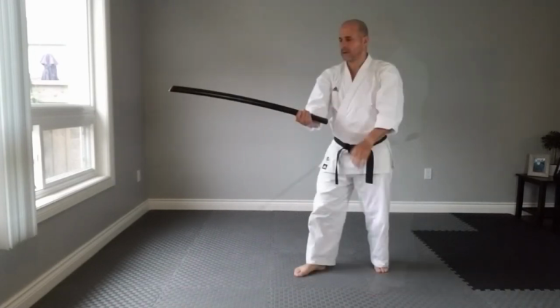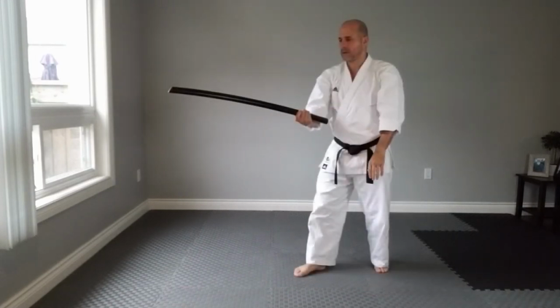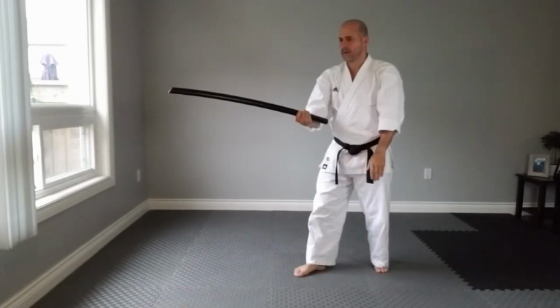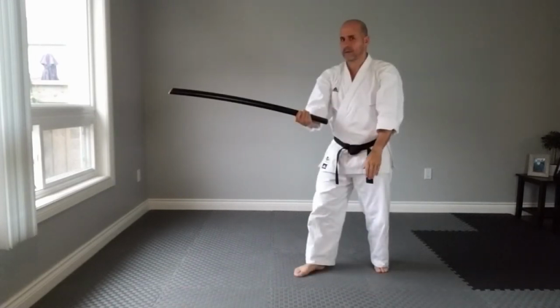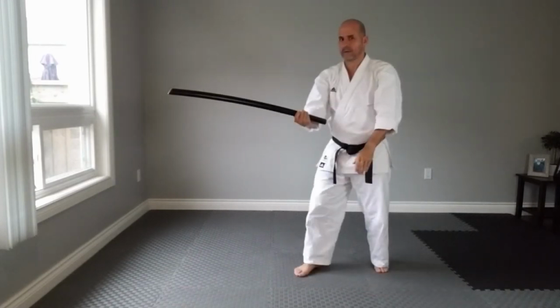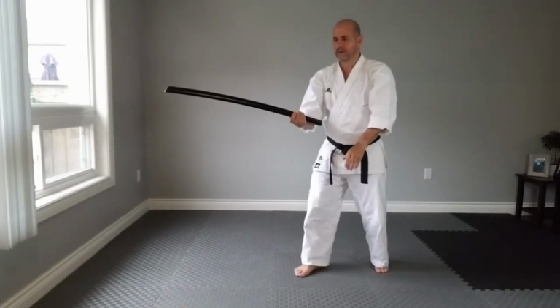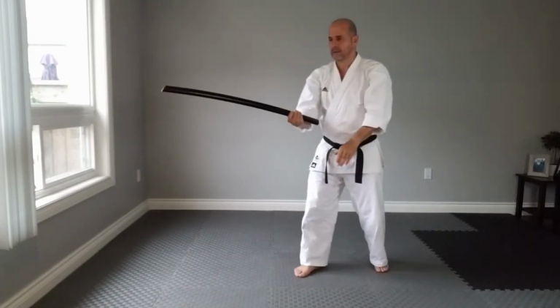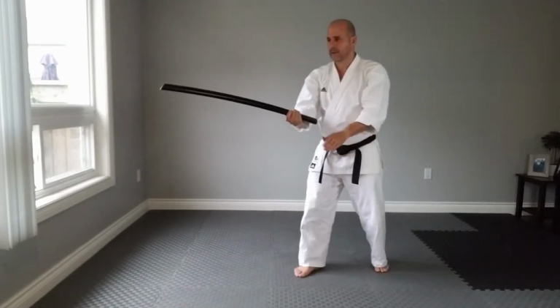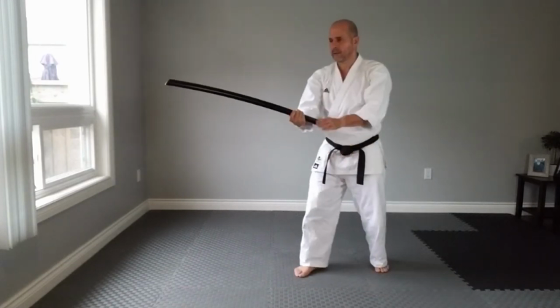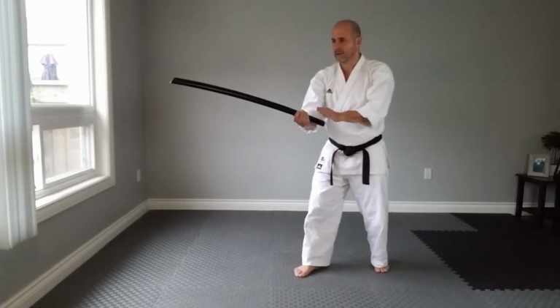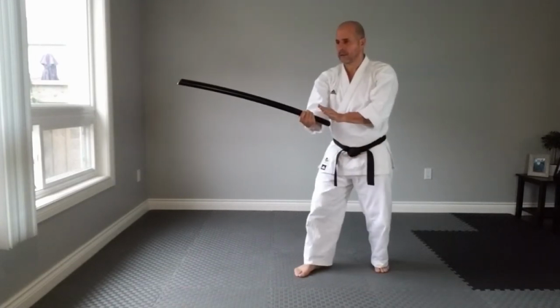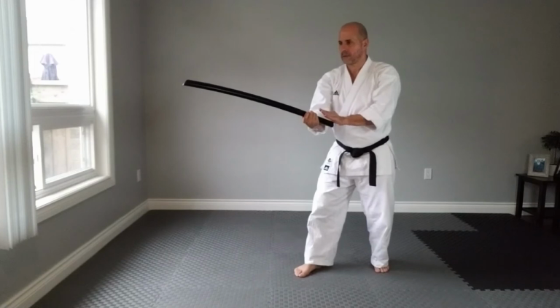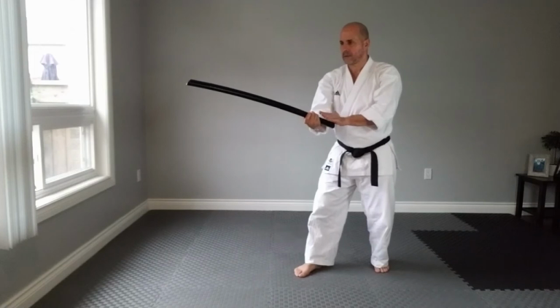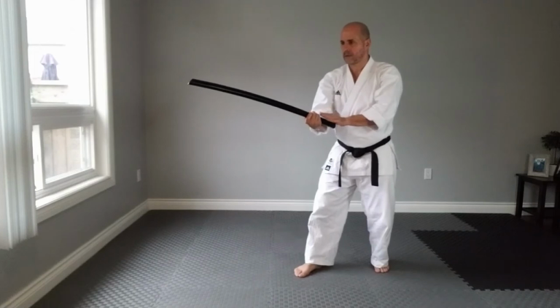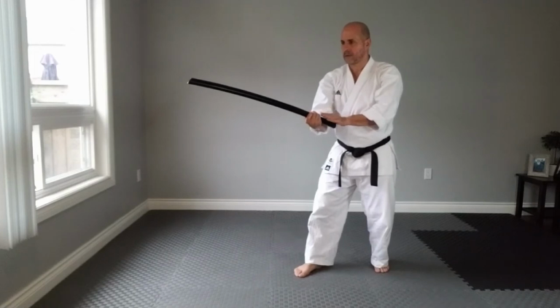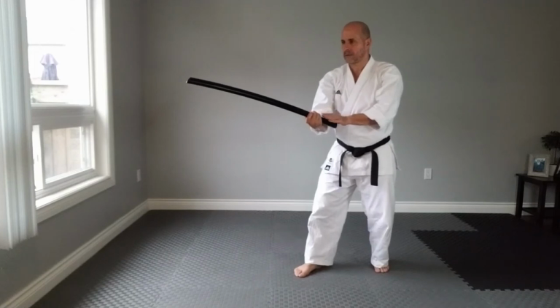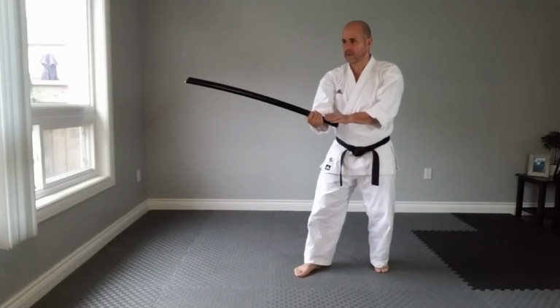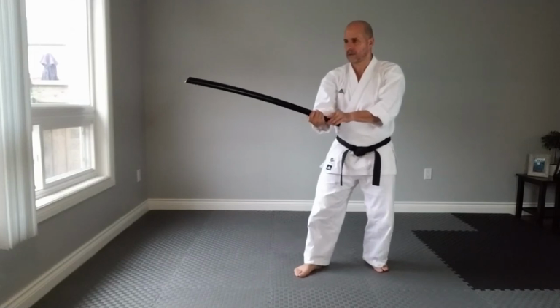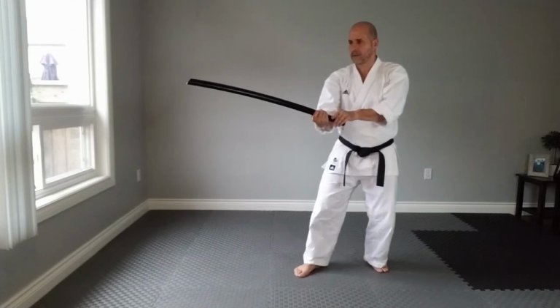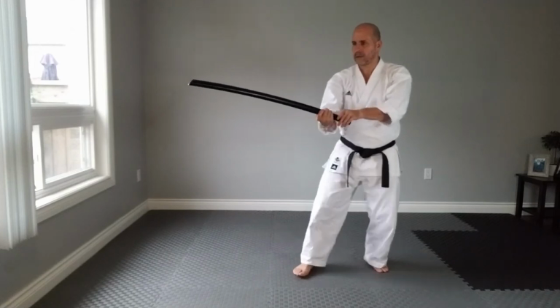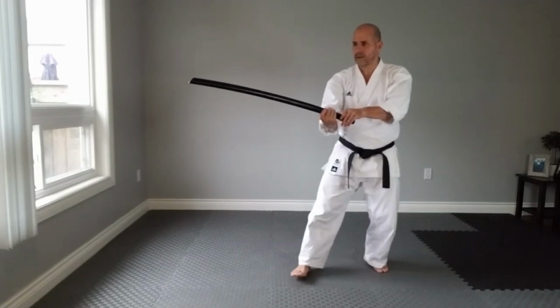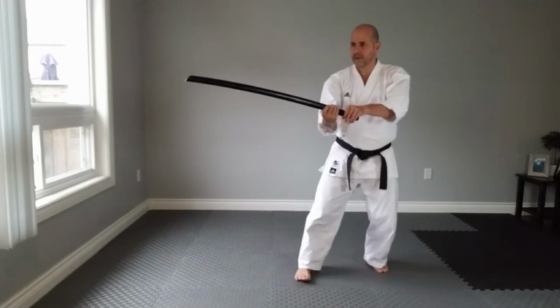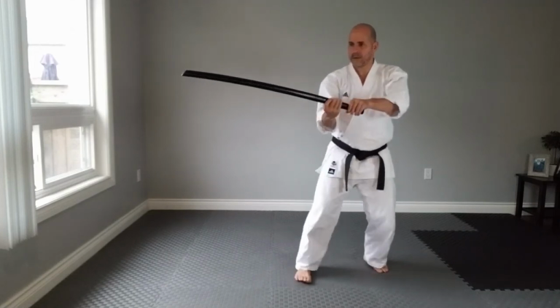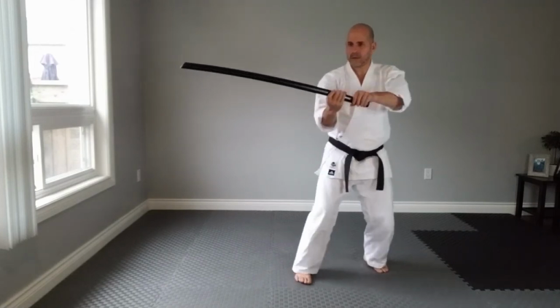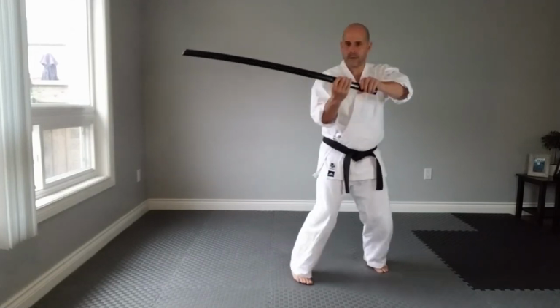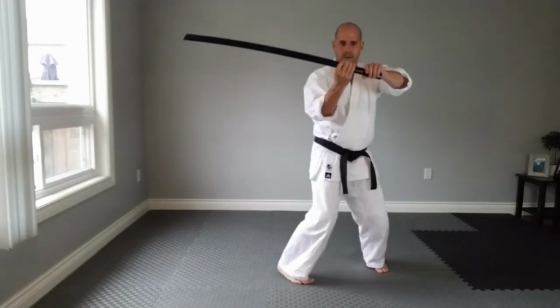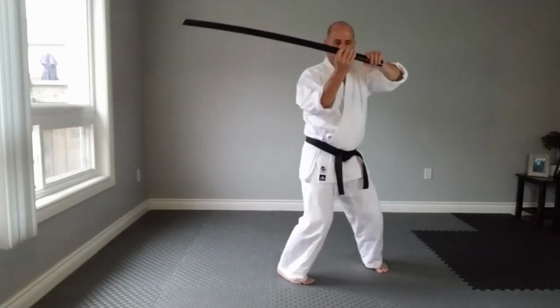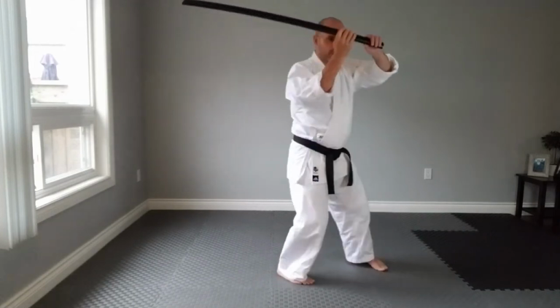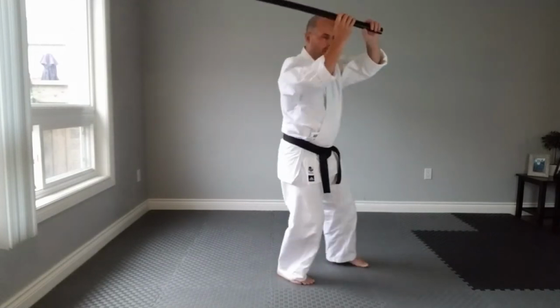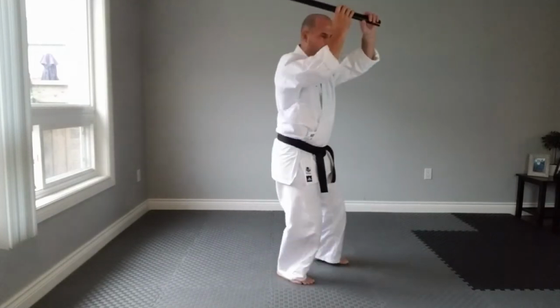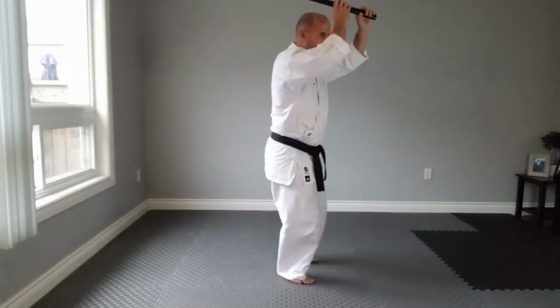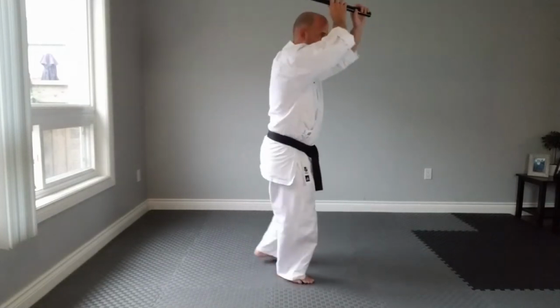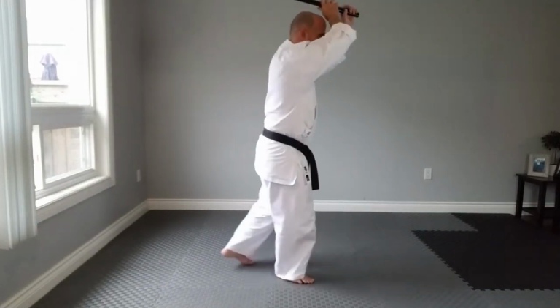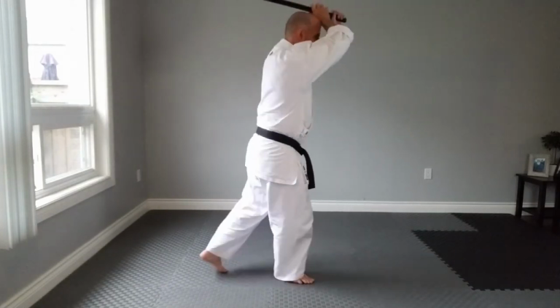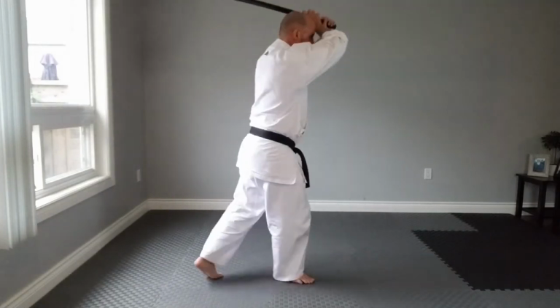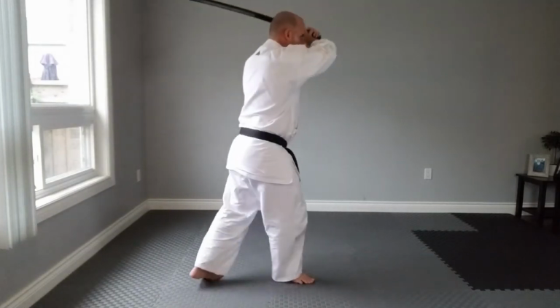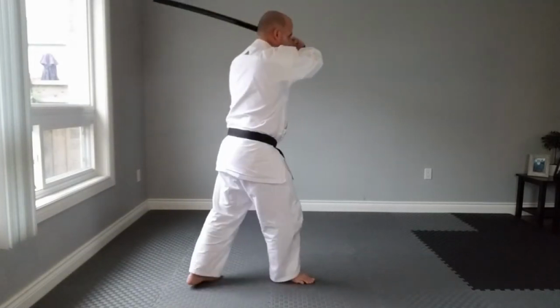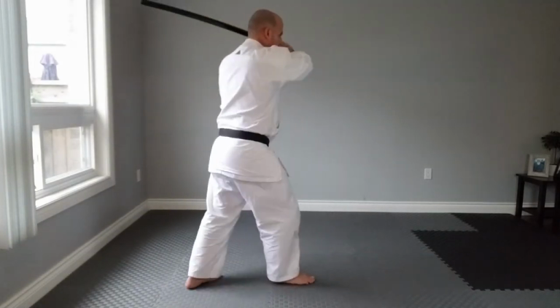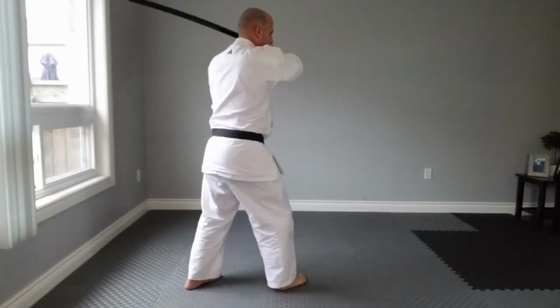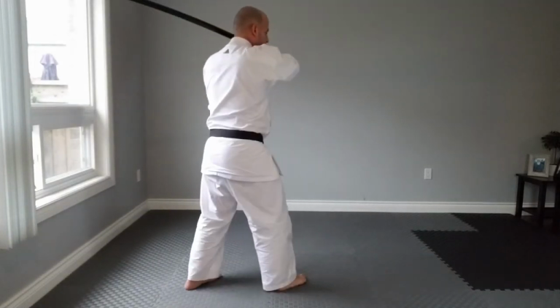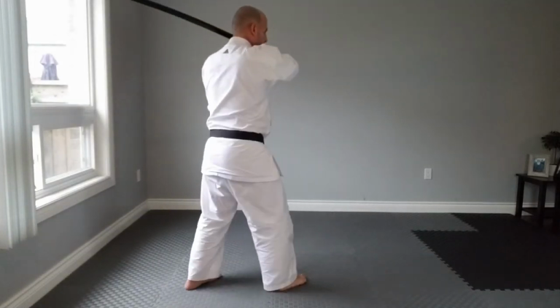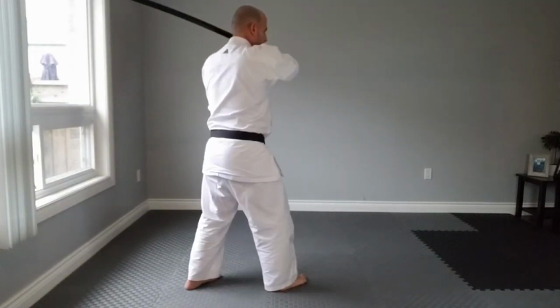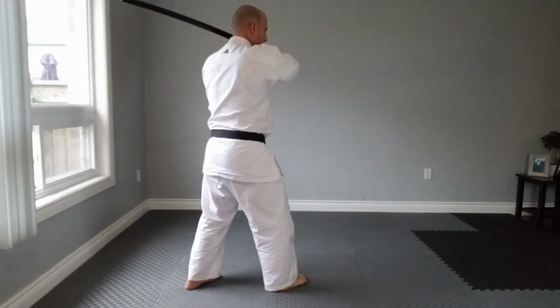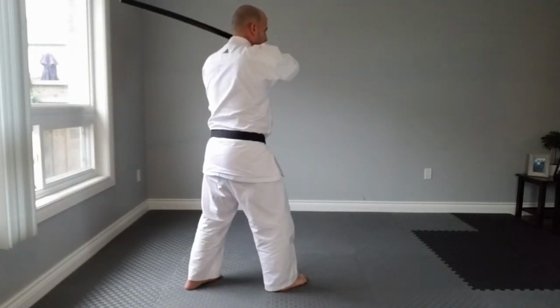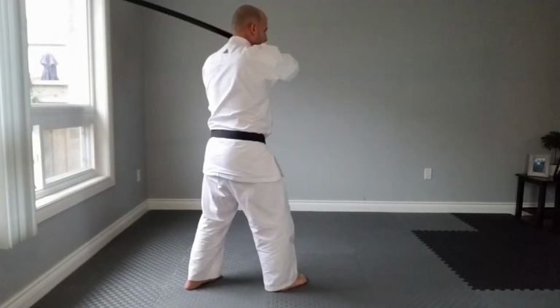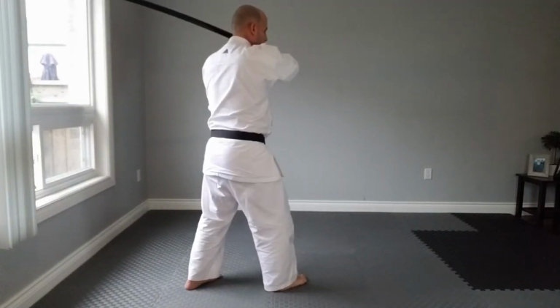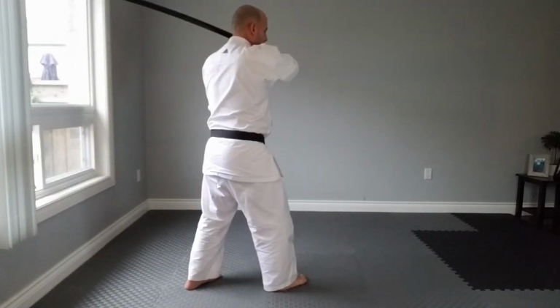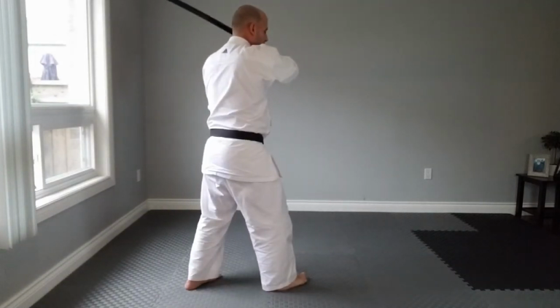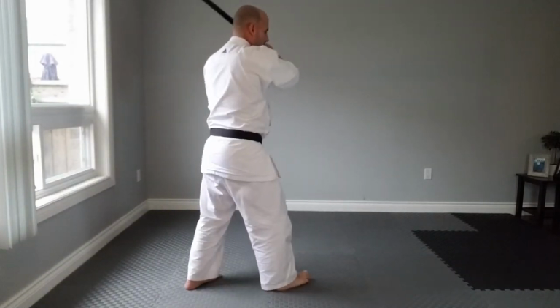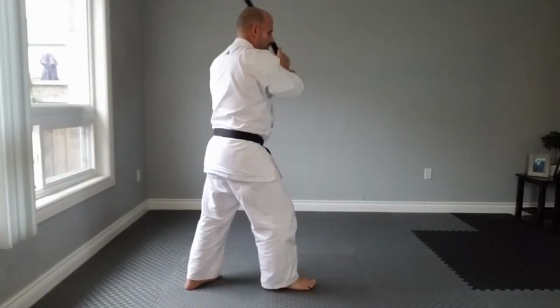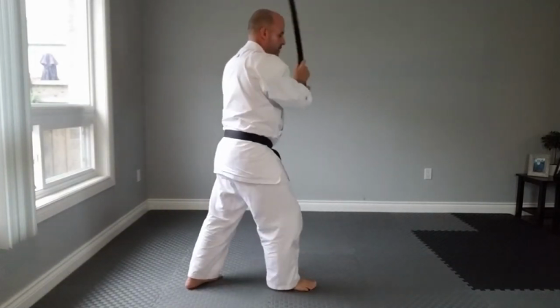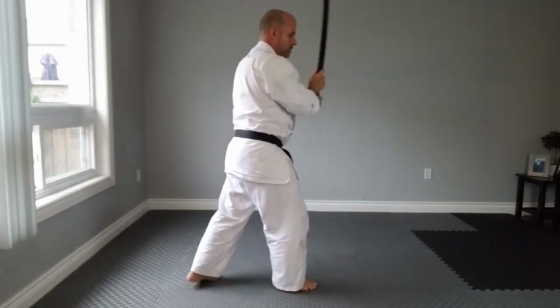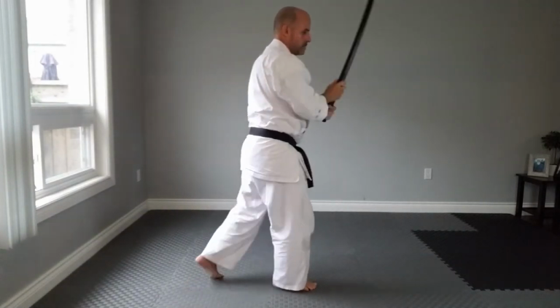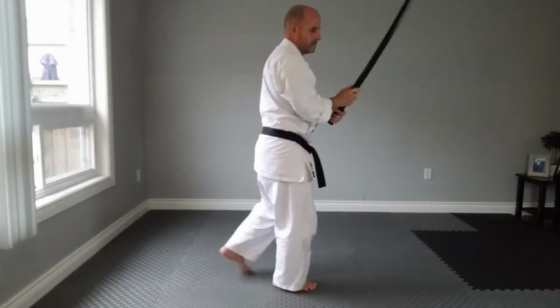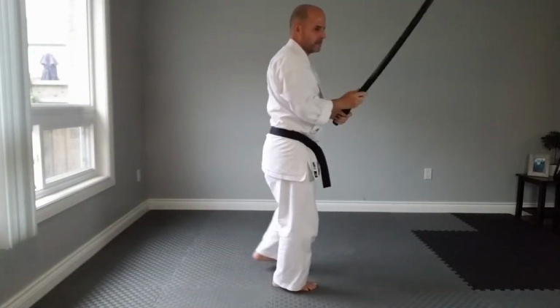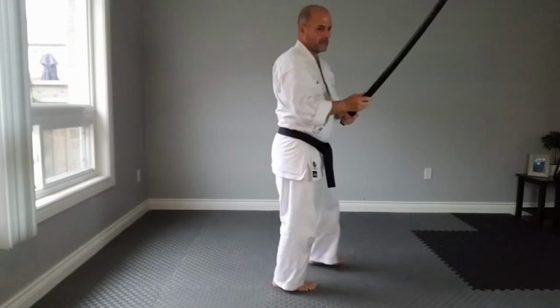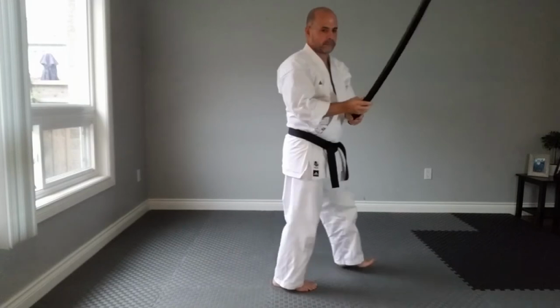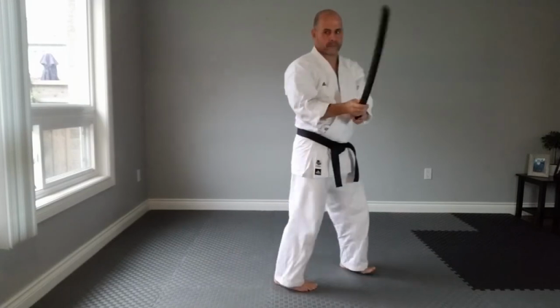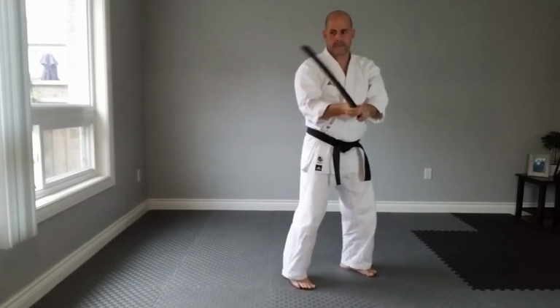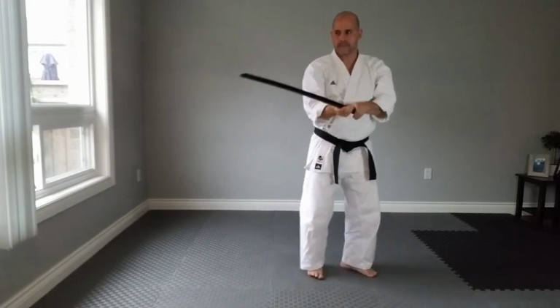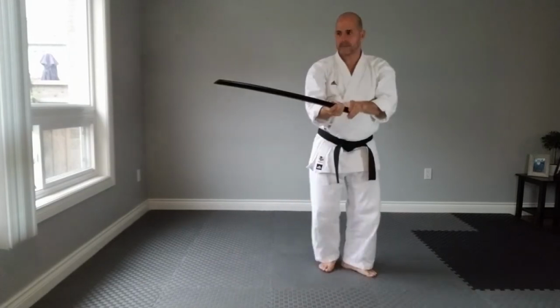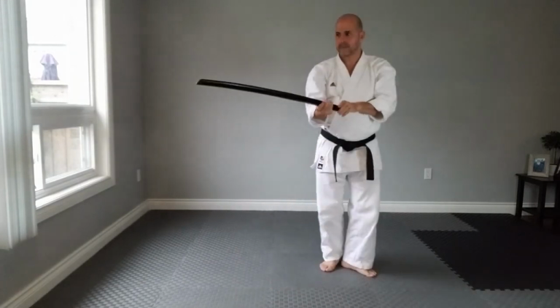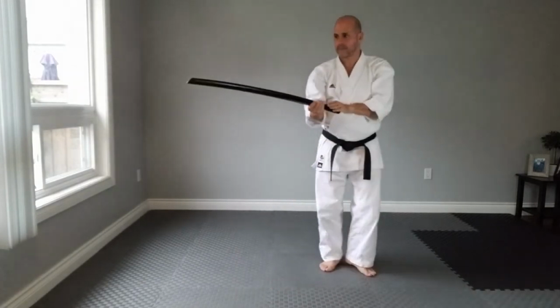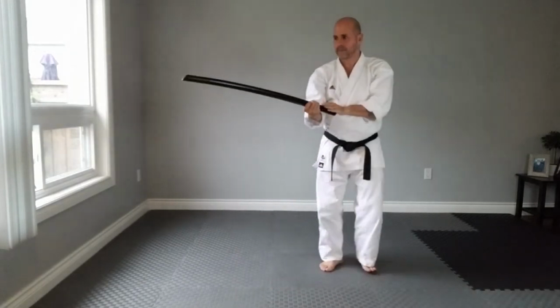In this transition, make sure the sword goes right above your head to get to the other shoulder.